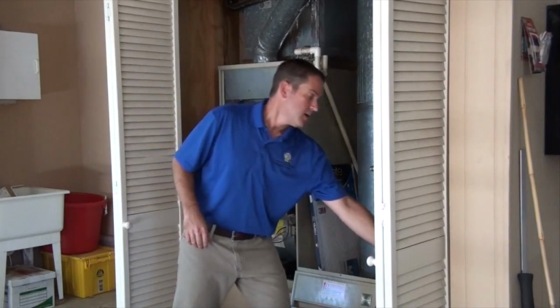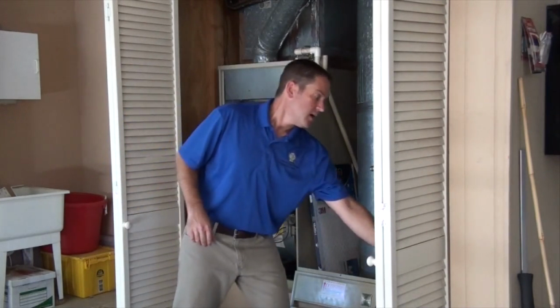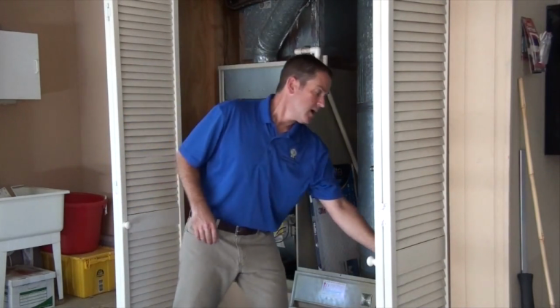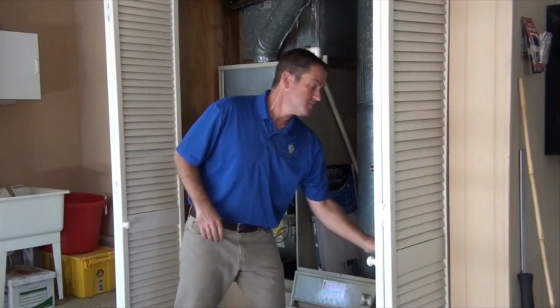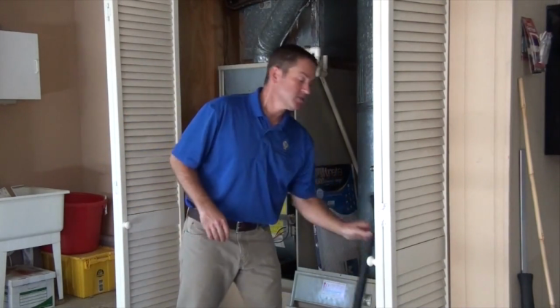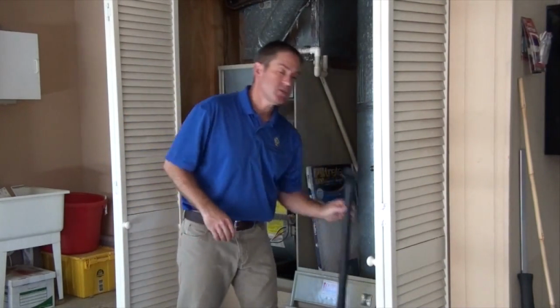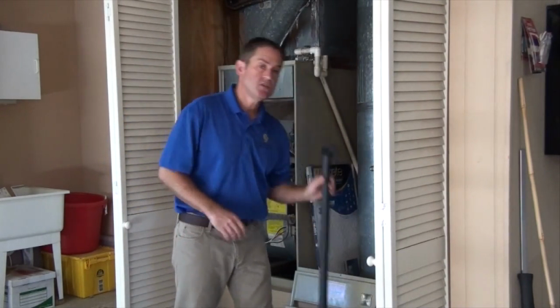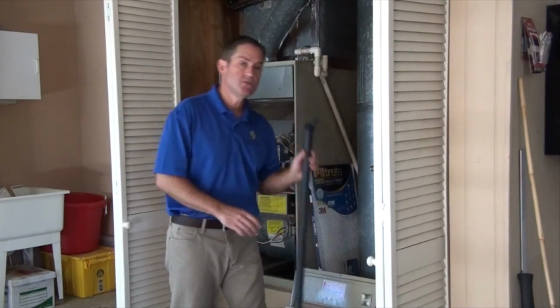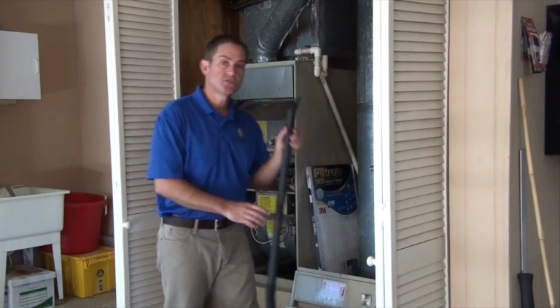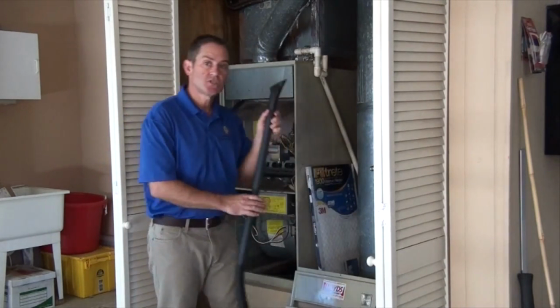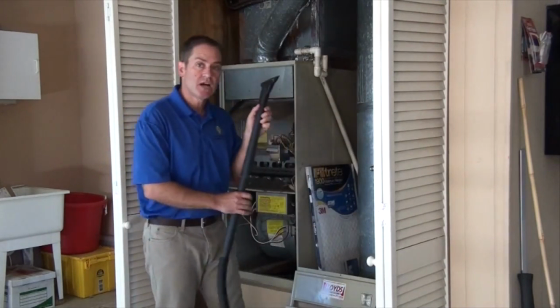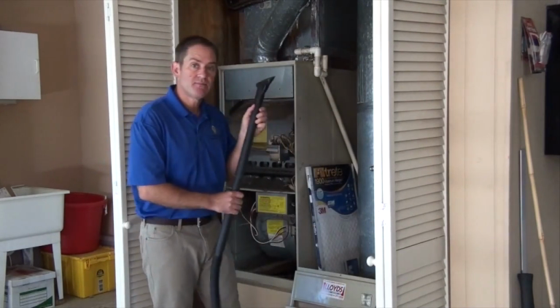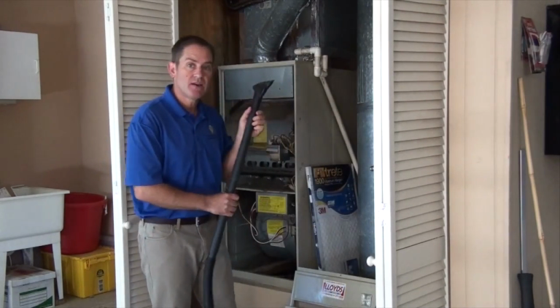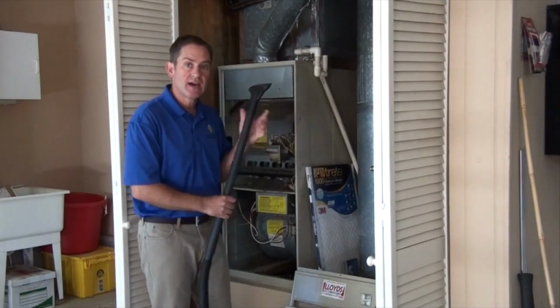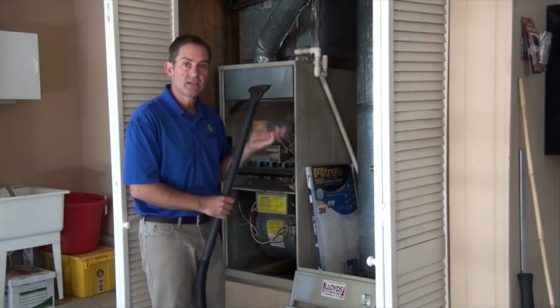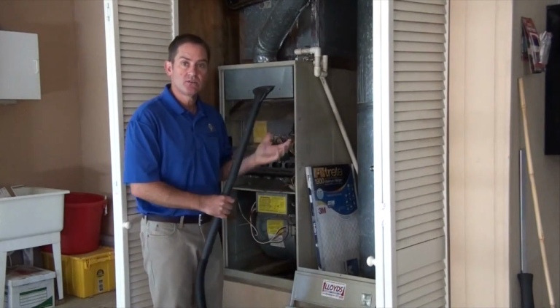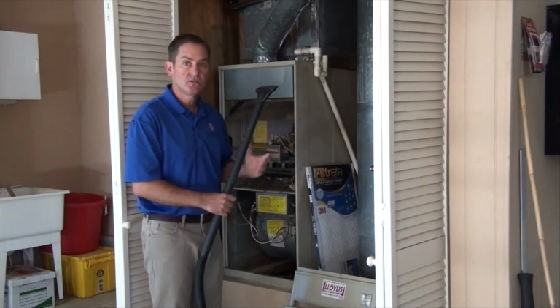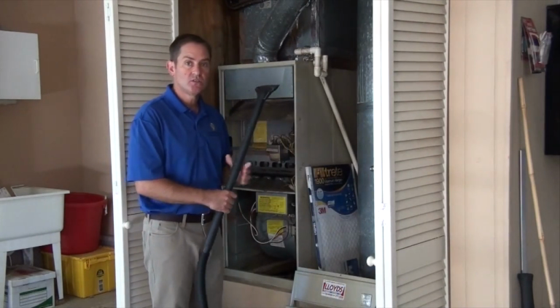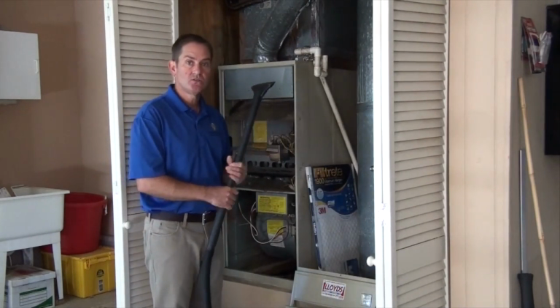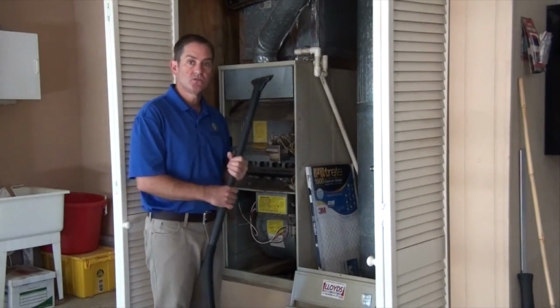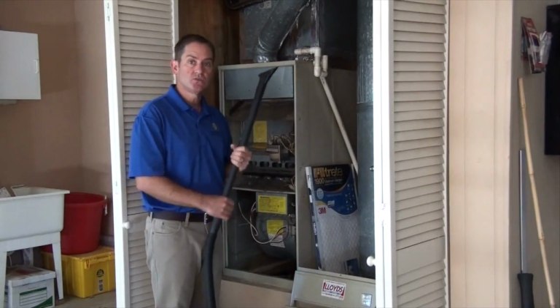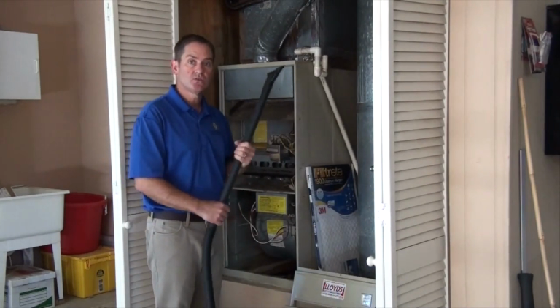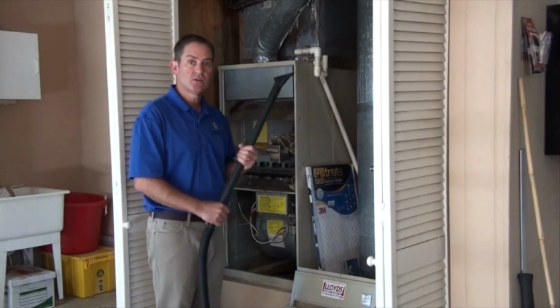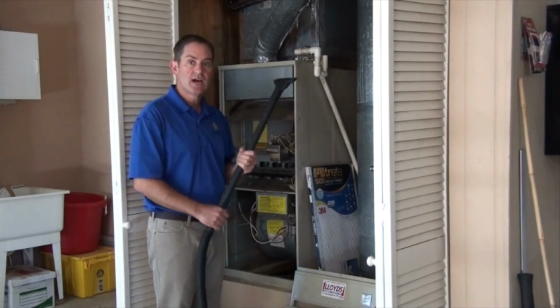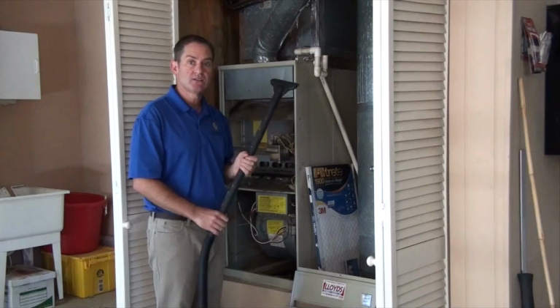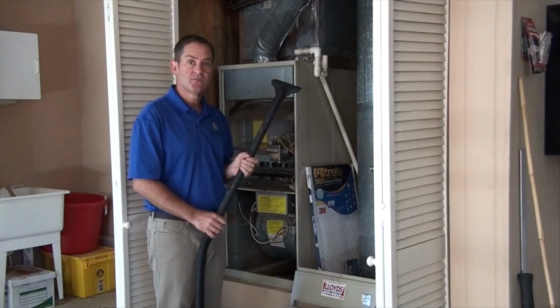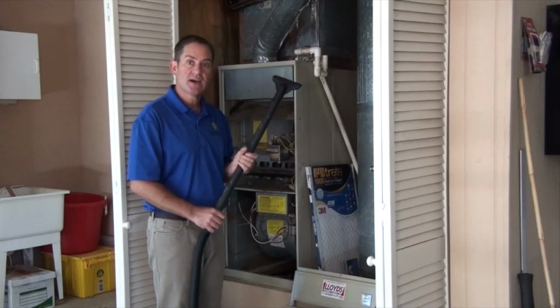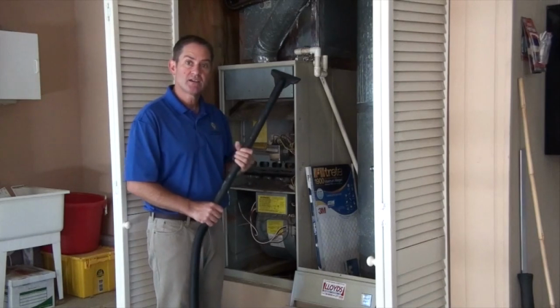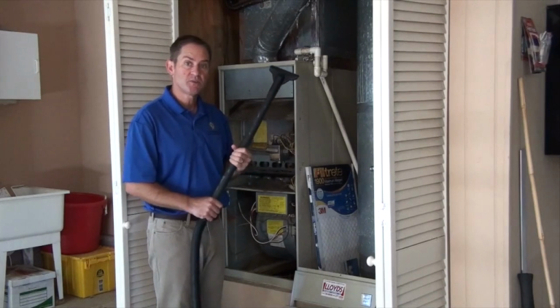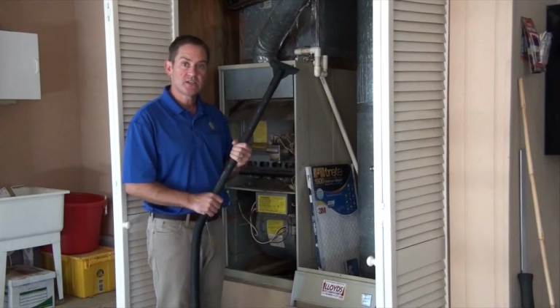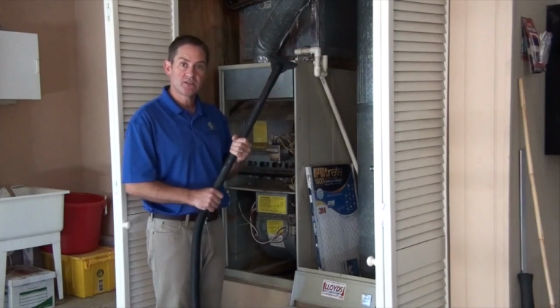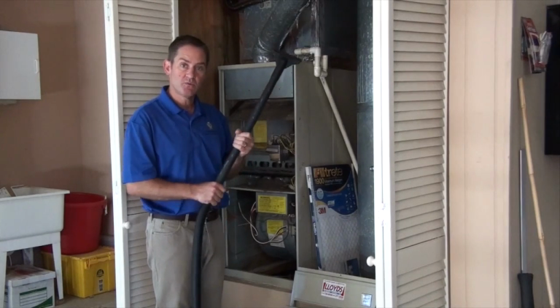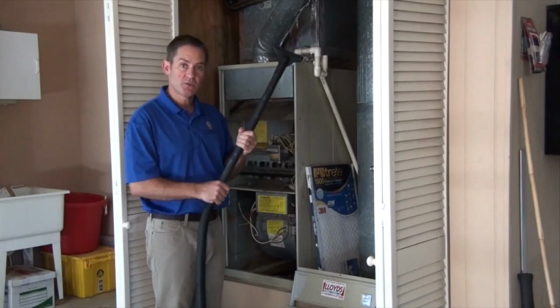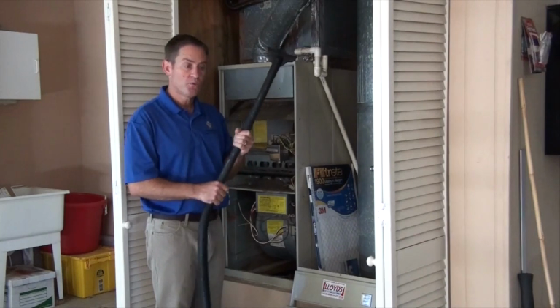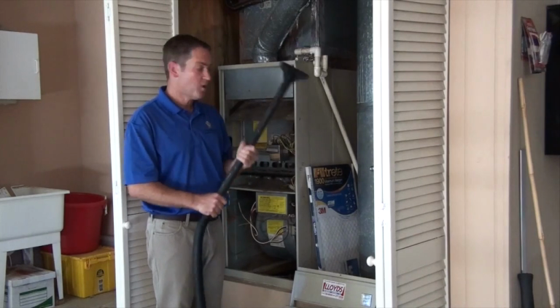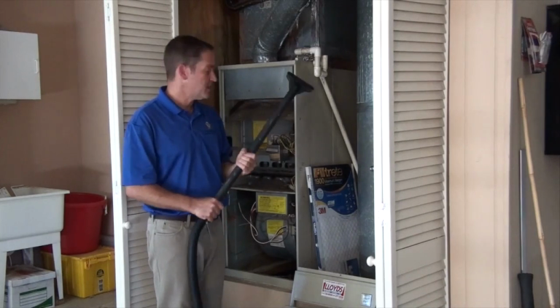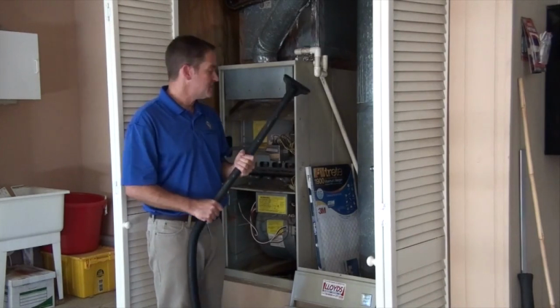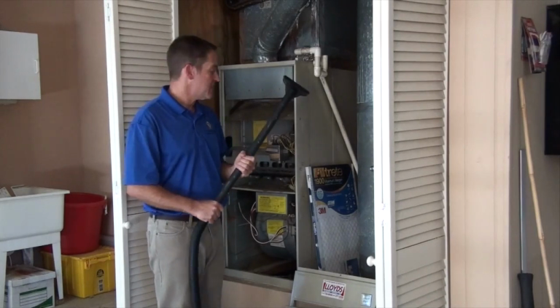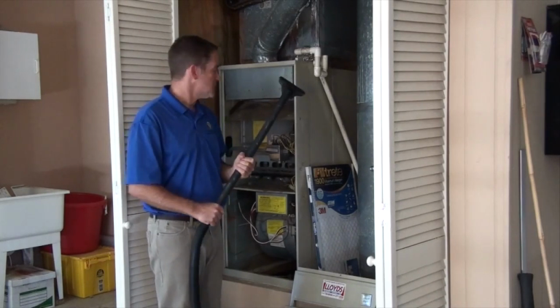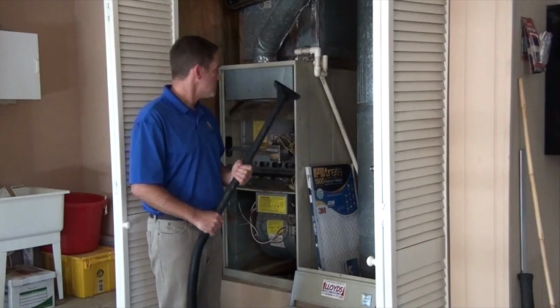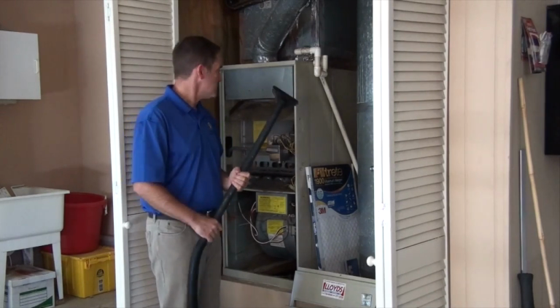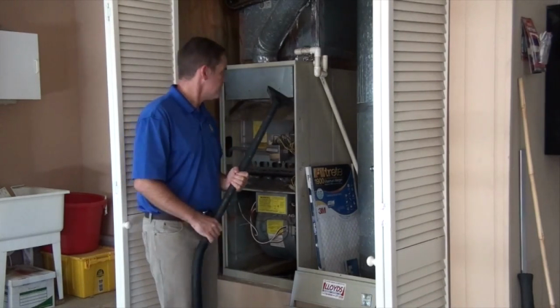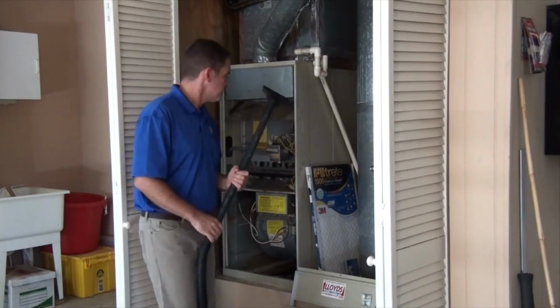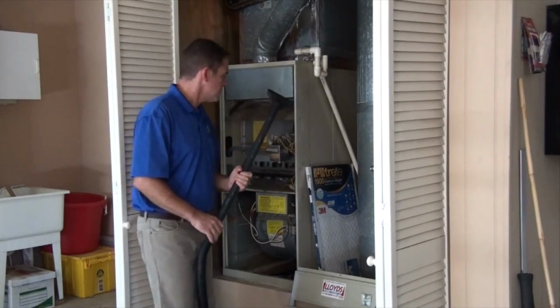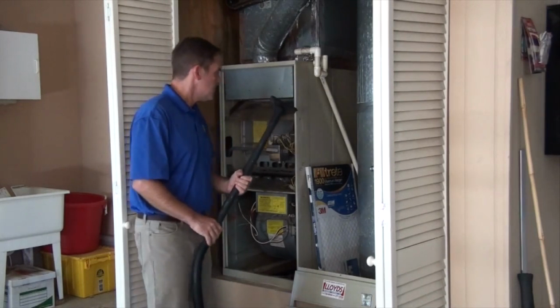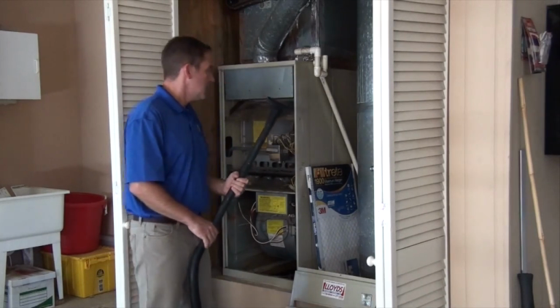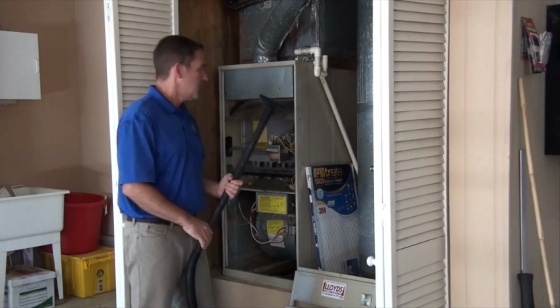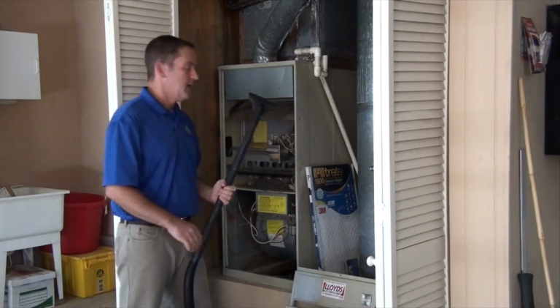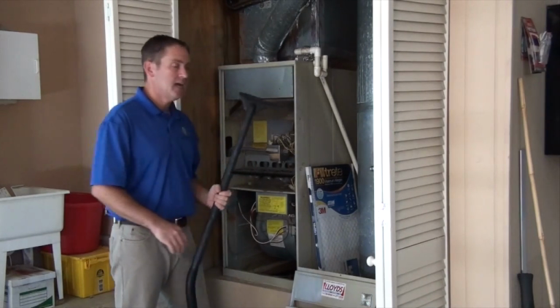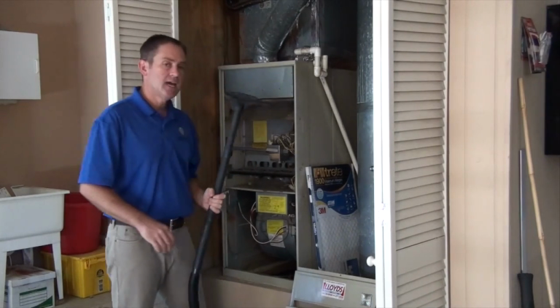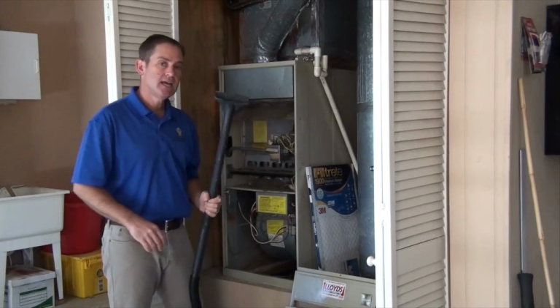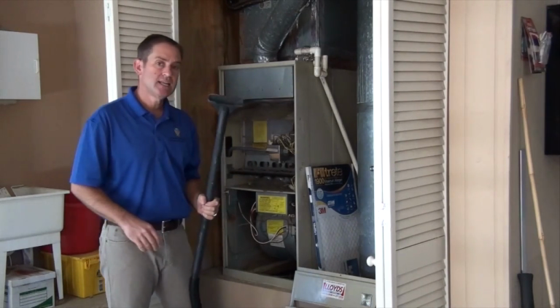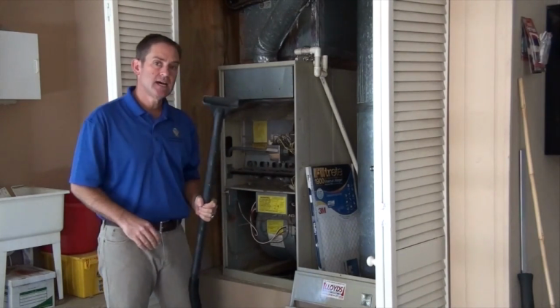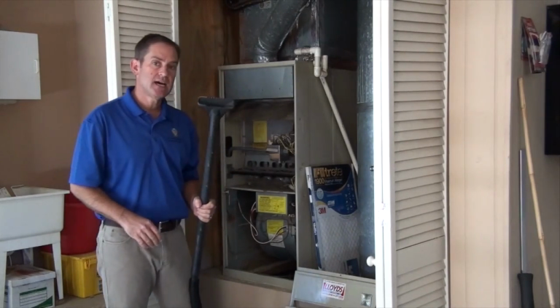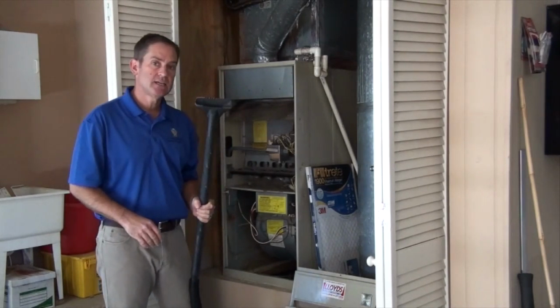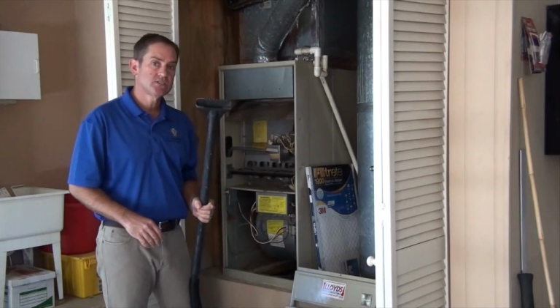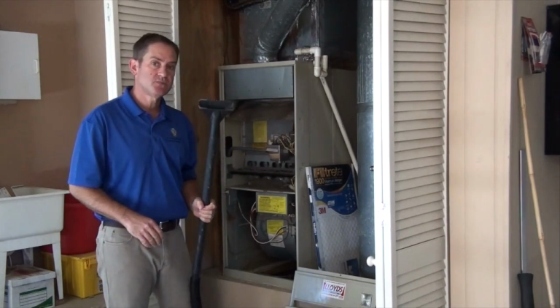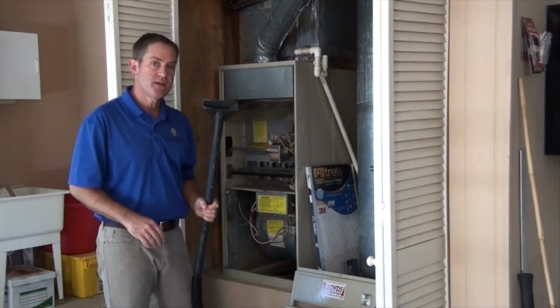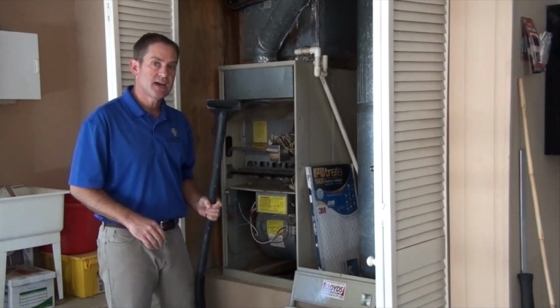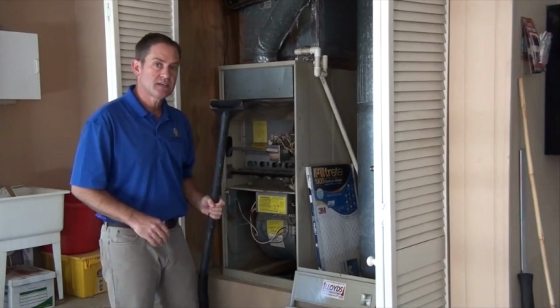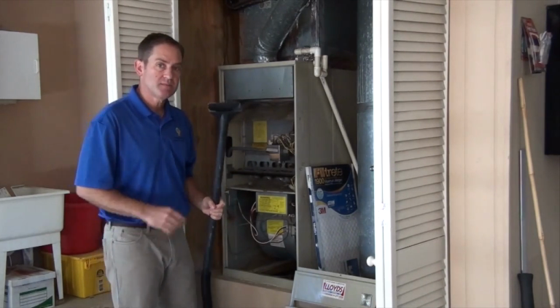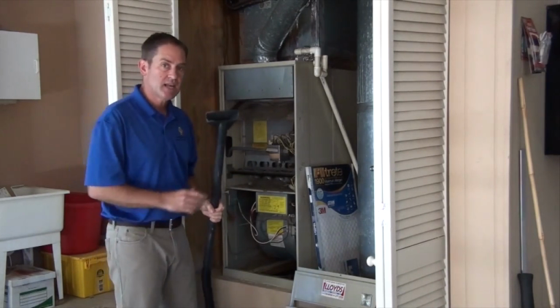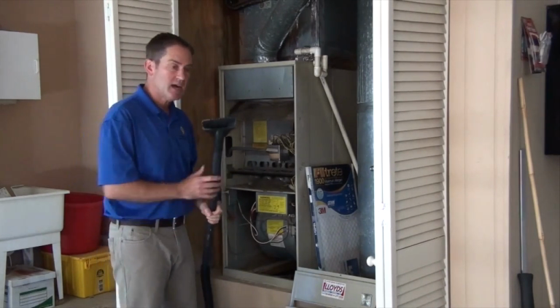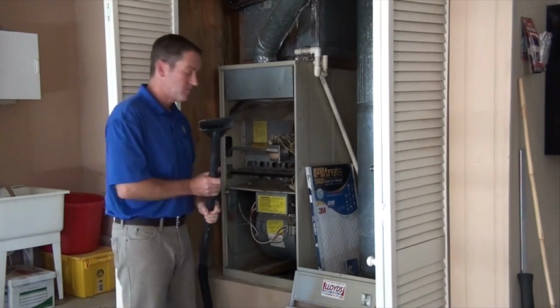I'm just going to use a shop vac — you can use your house vacuum cleaner with the wand attachment — and just vacuum it out.